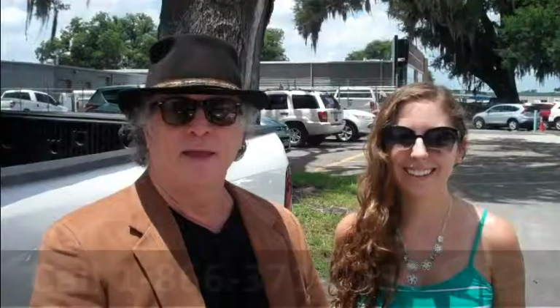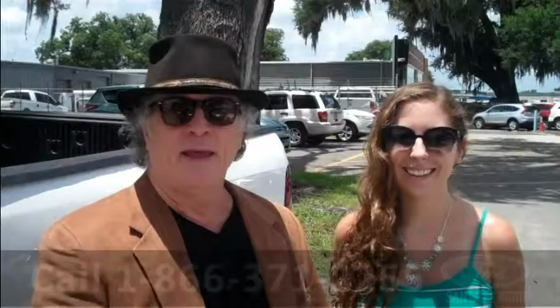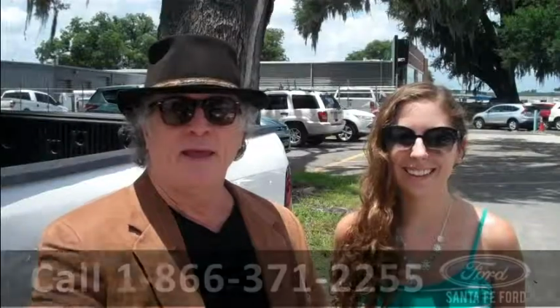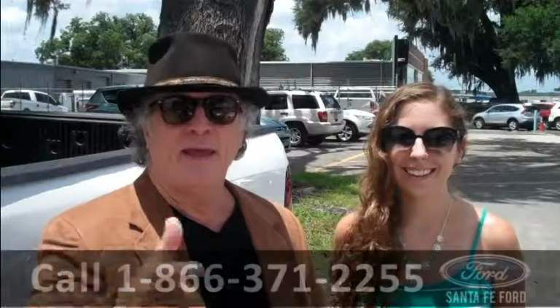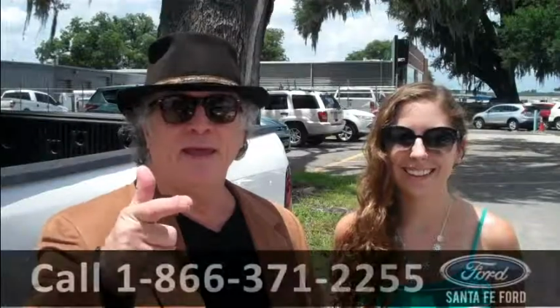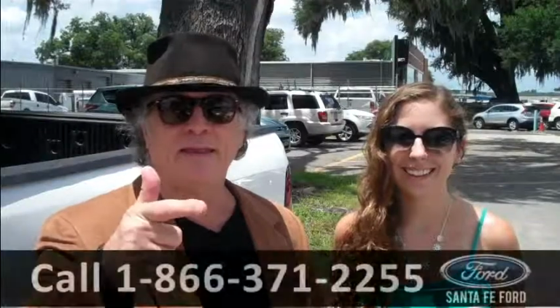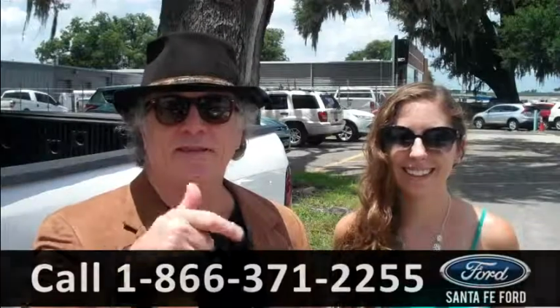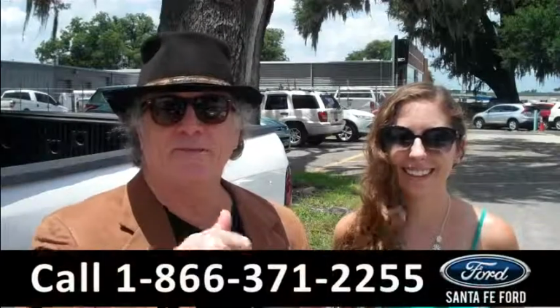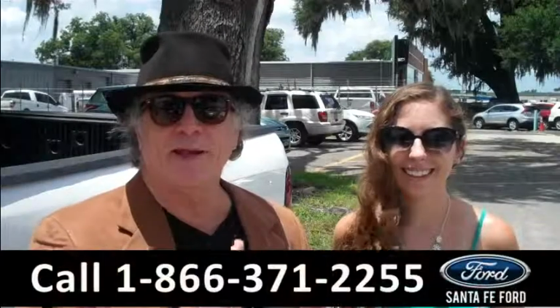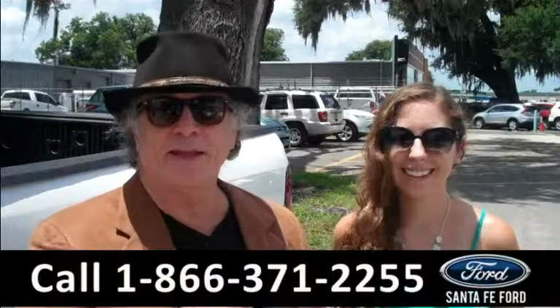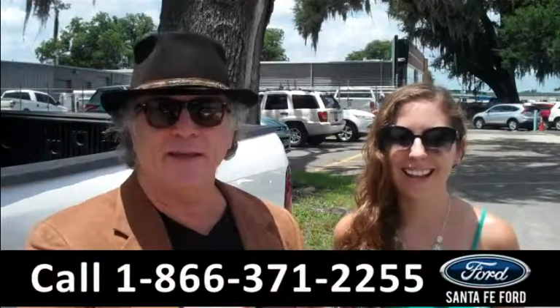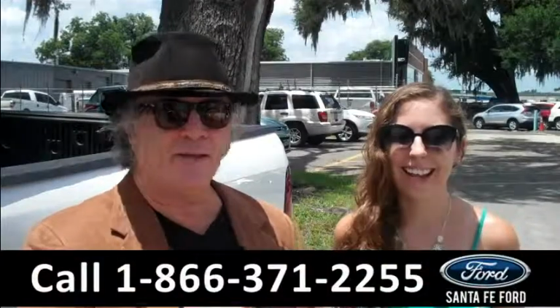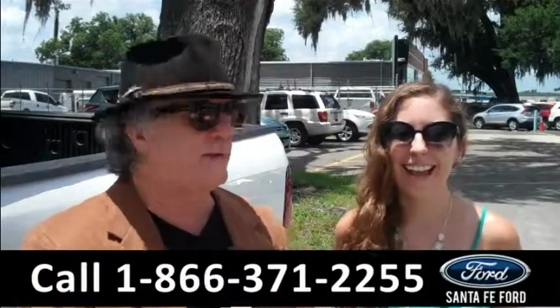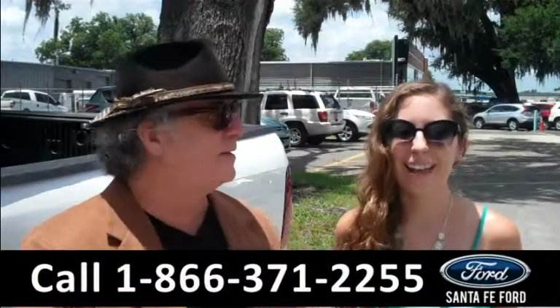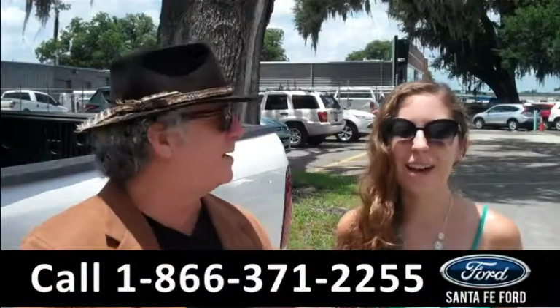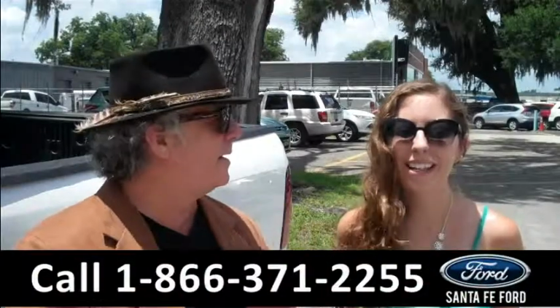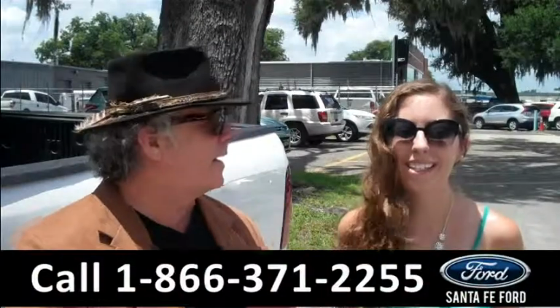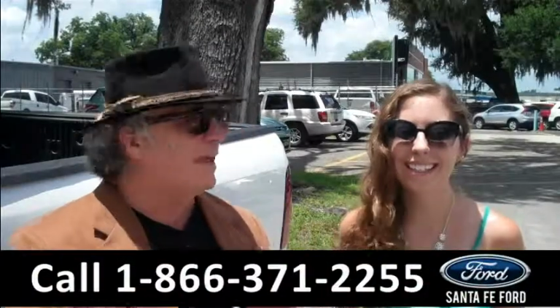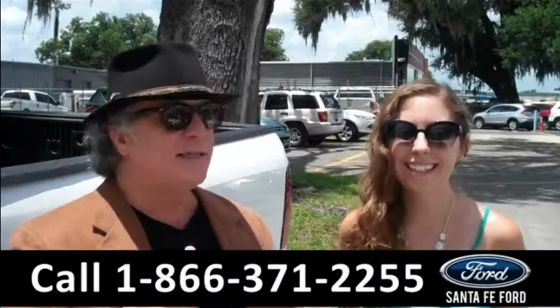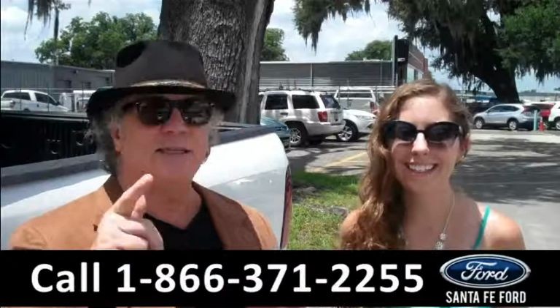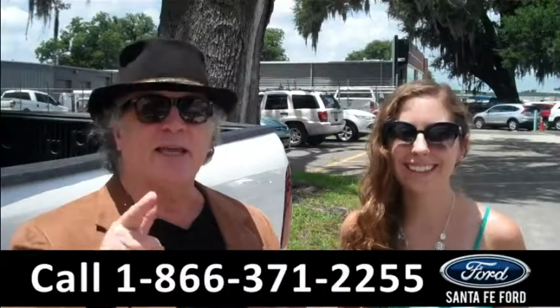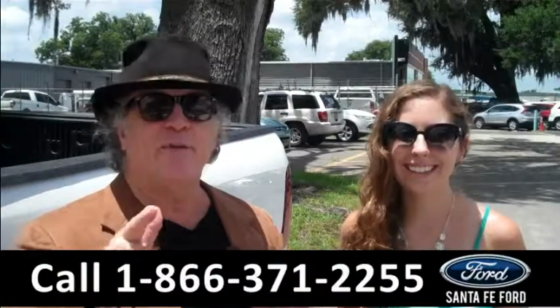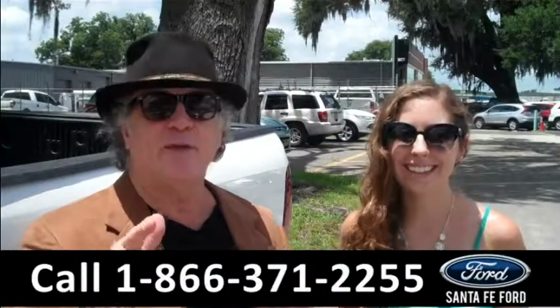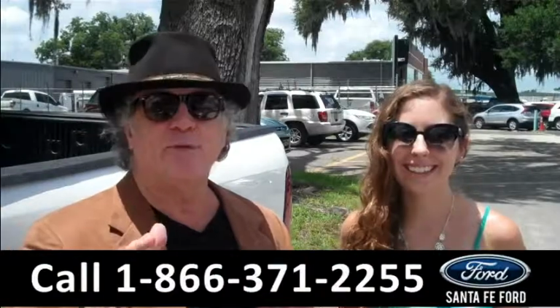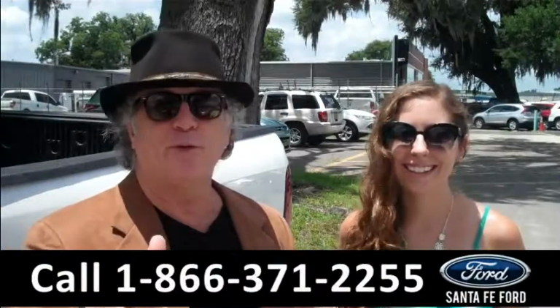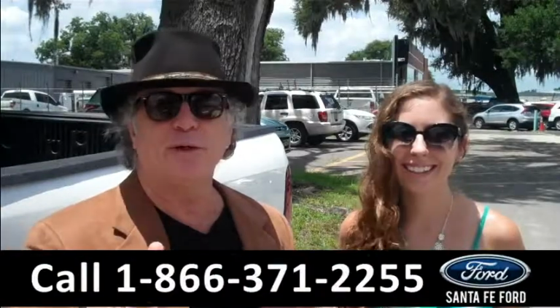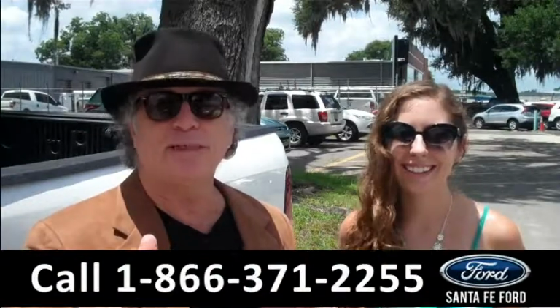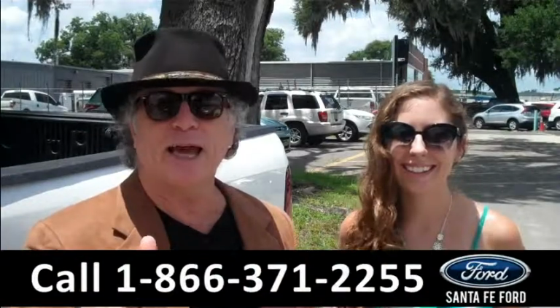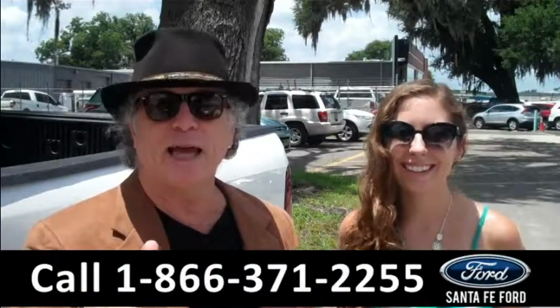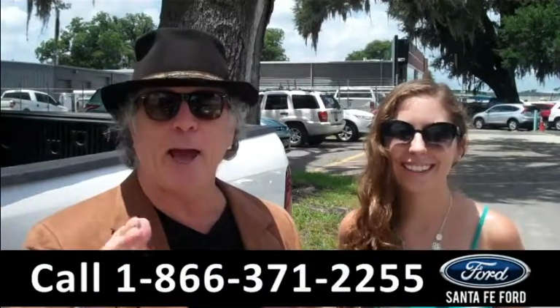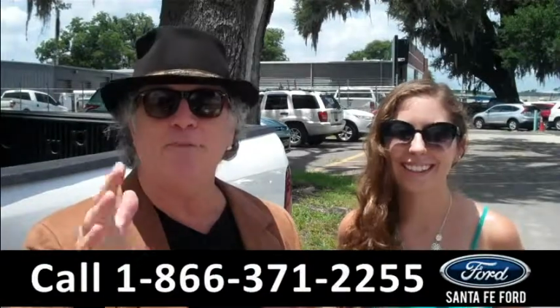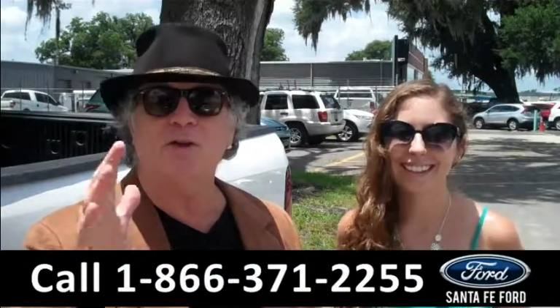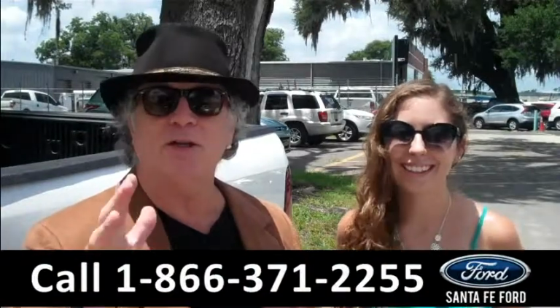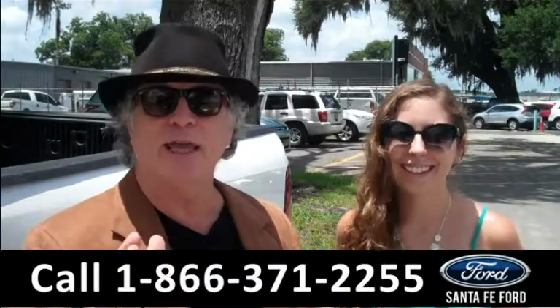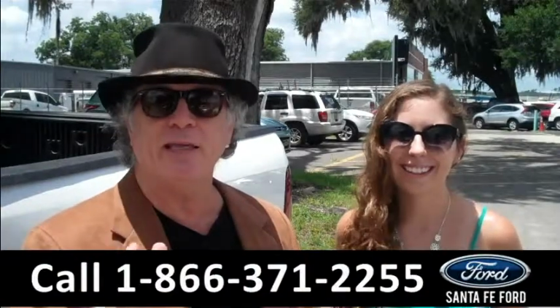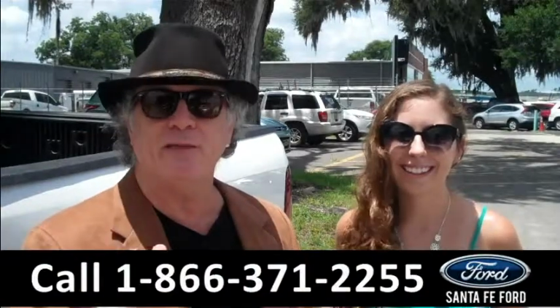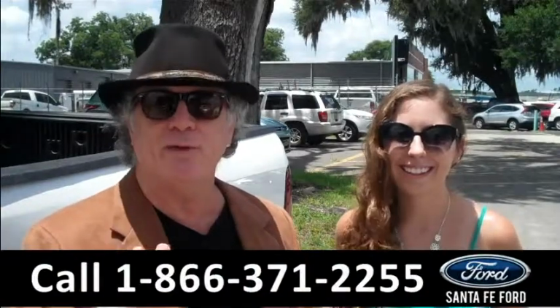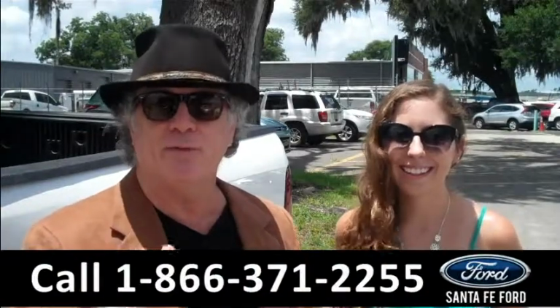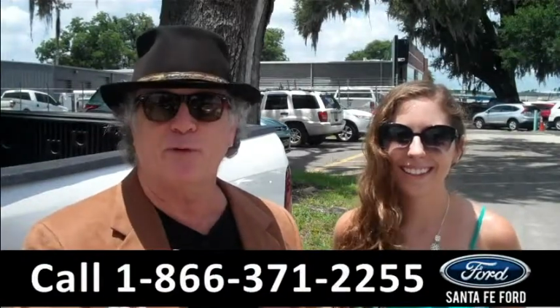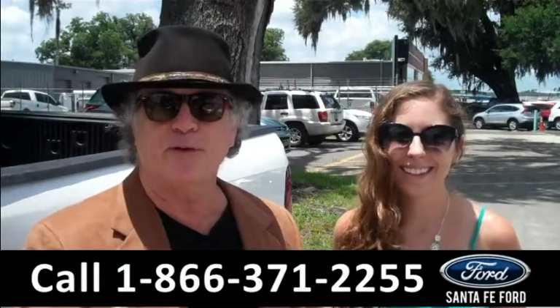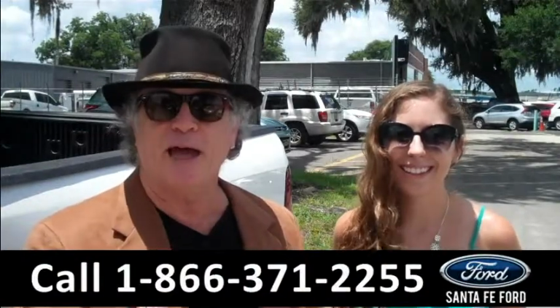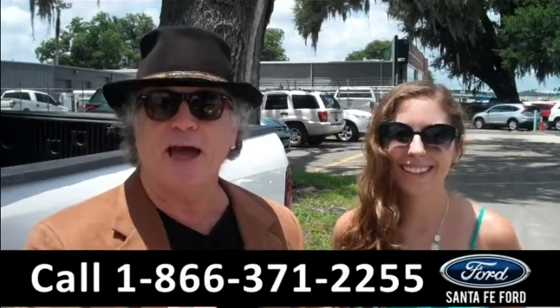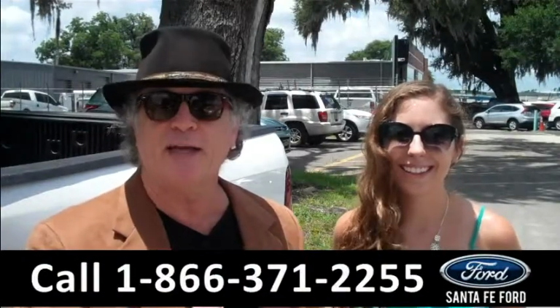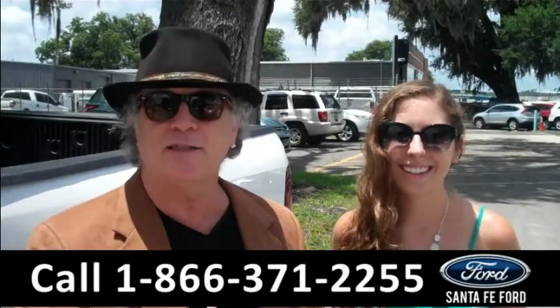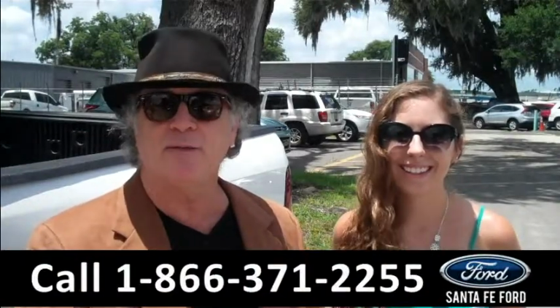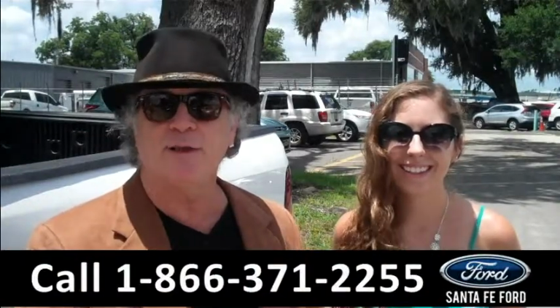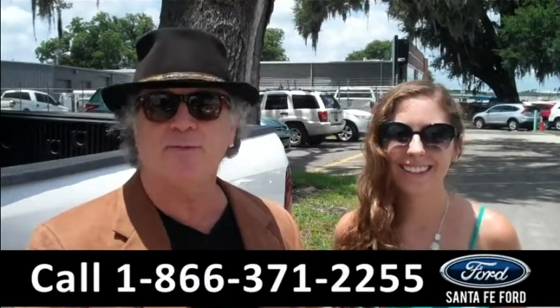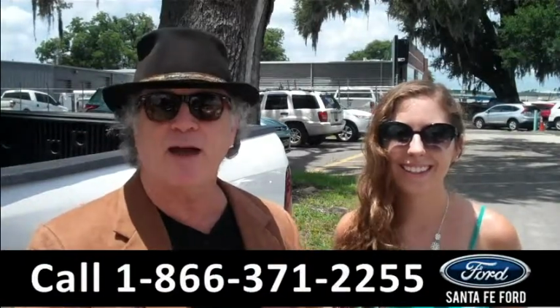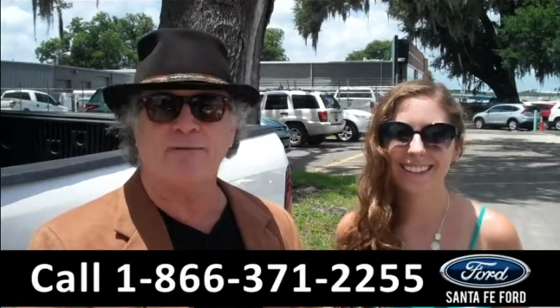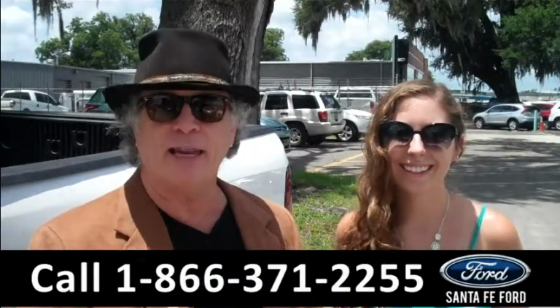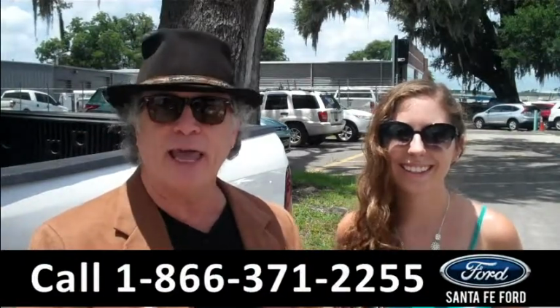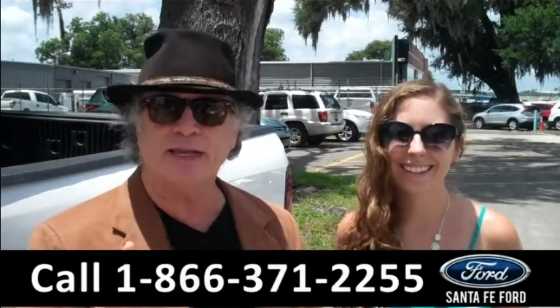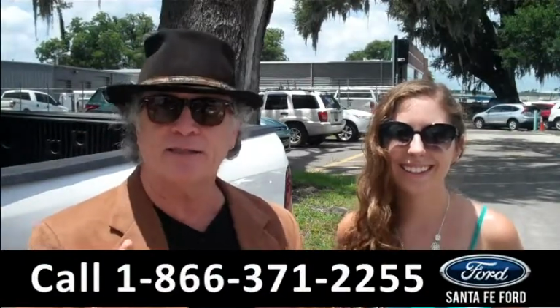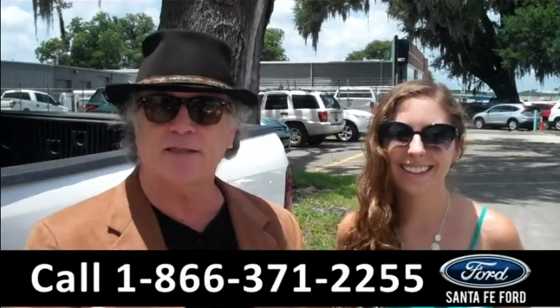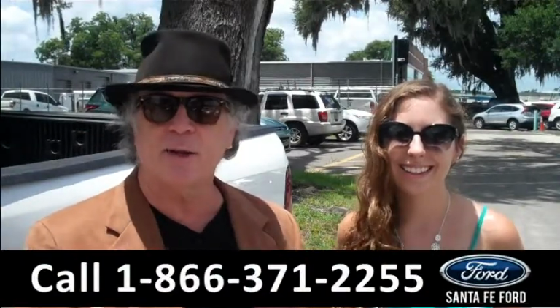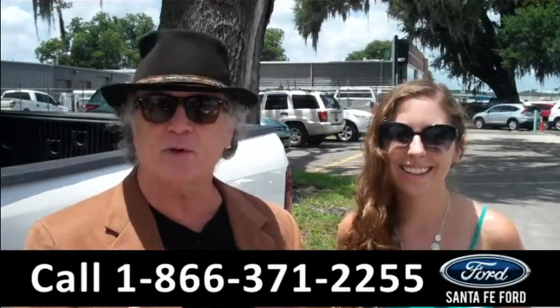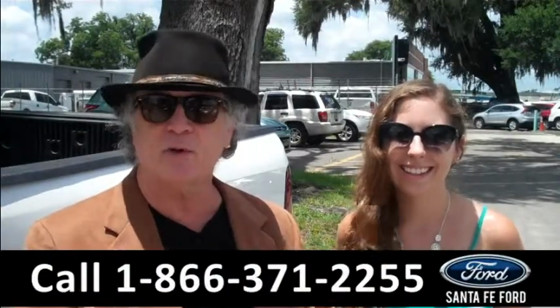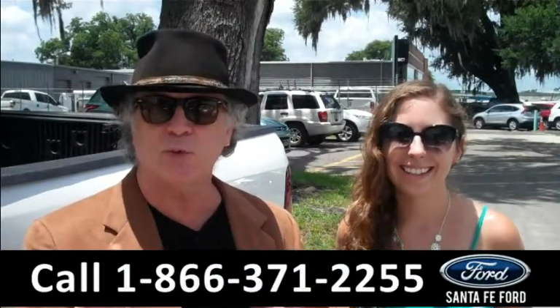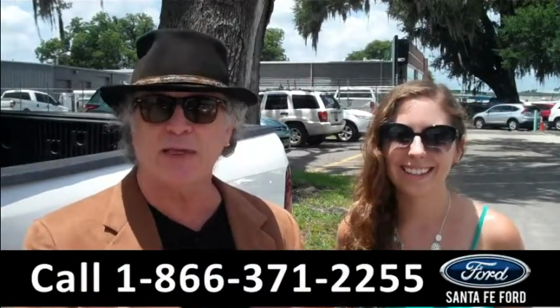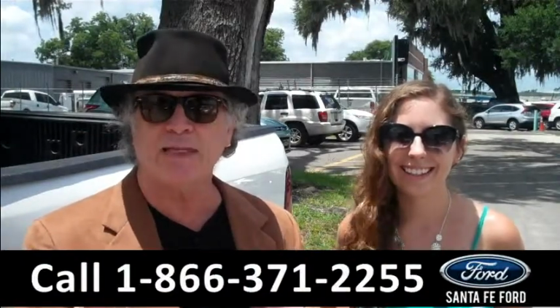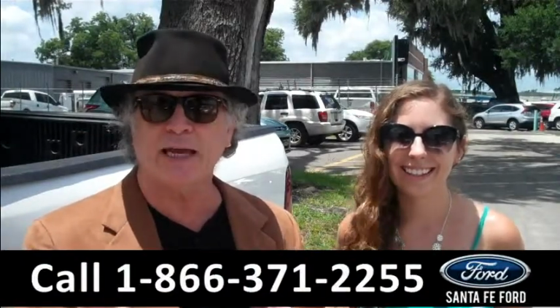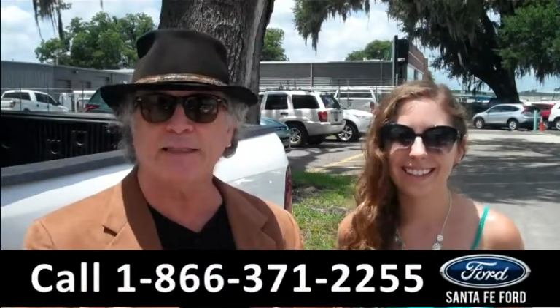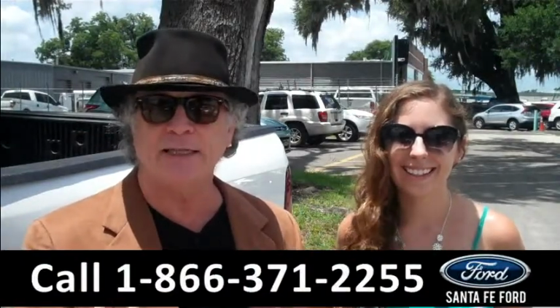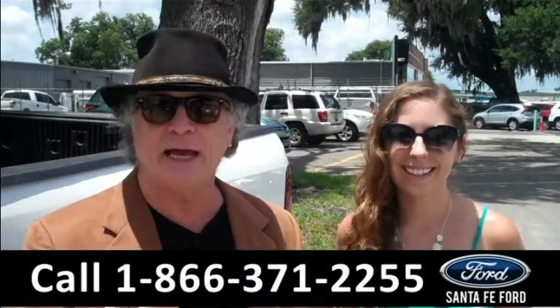Hey, this is Randy. And I'm Ashley. SantaFeFord.com near Gainesville, Florida, I-75 at exit number 399.